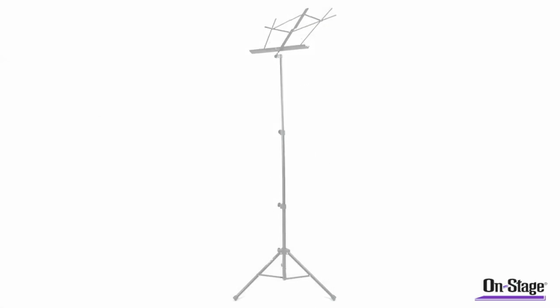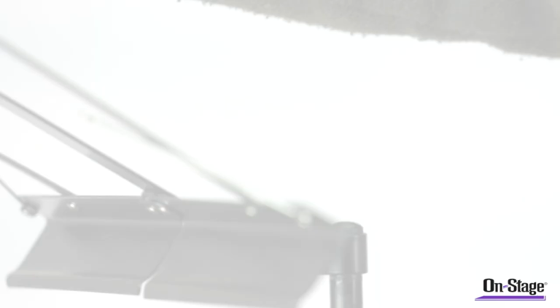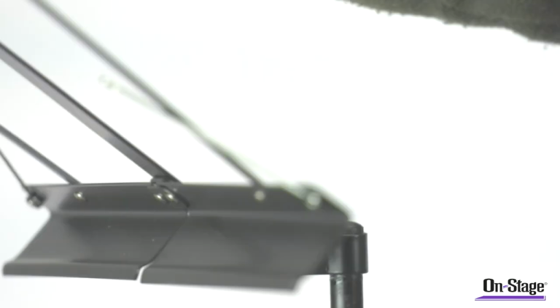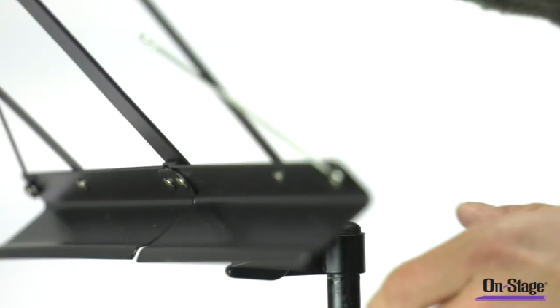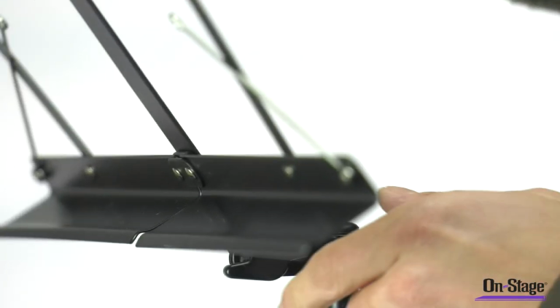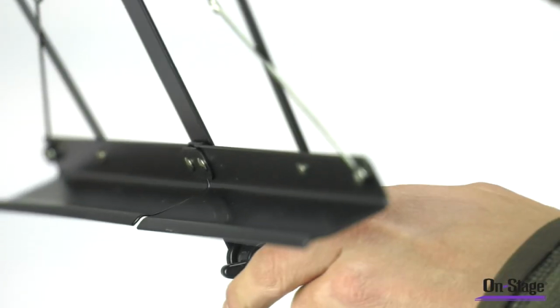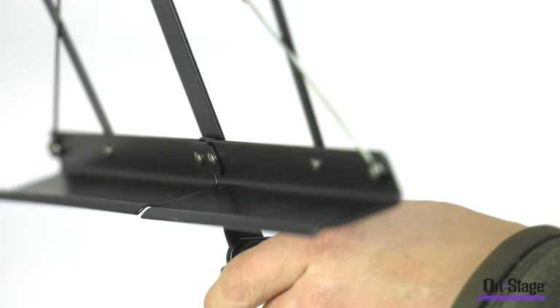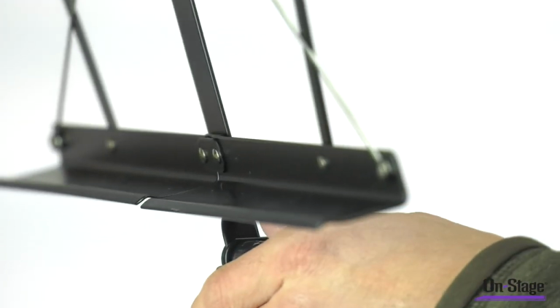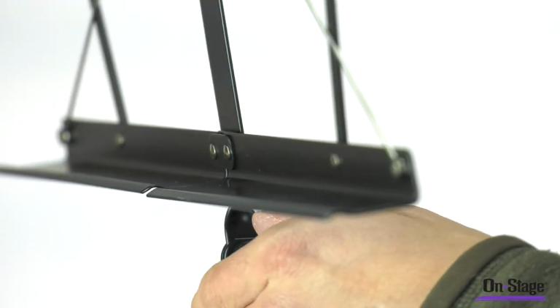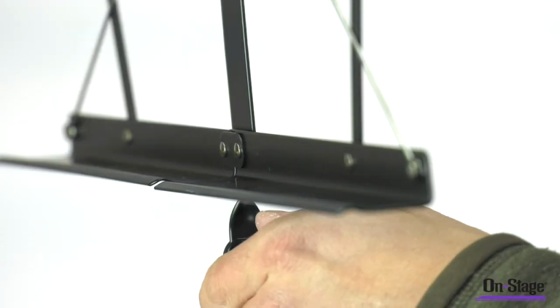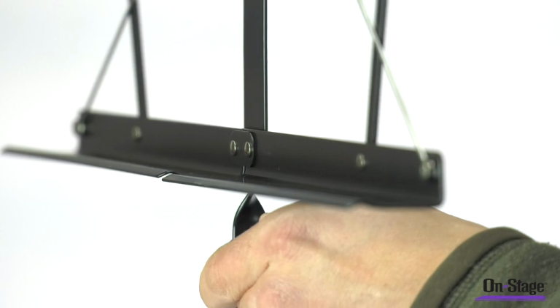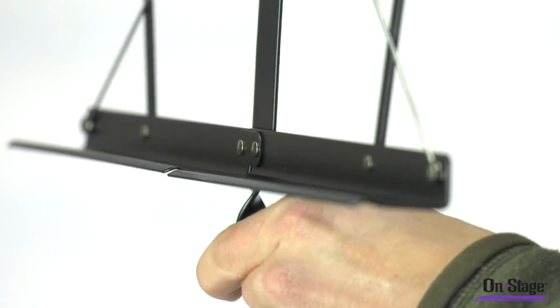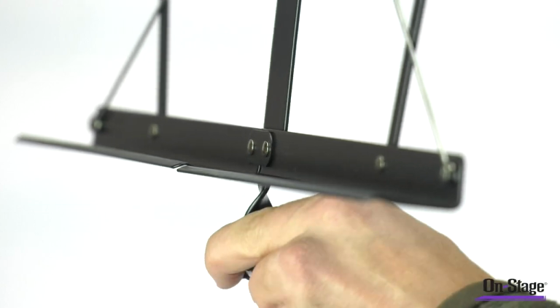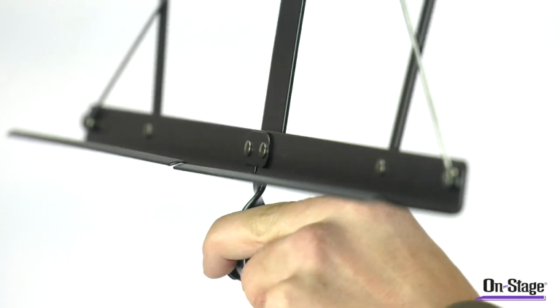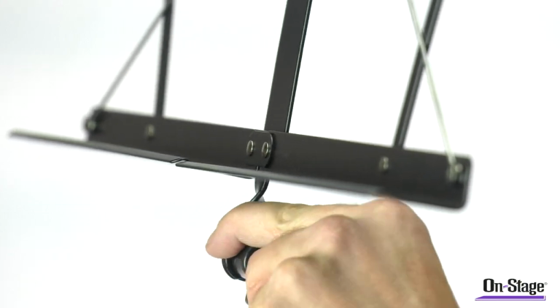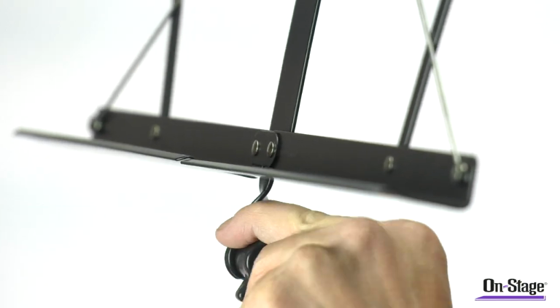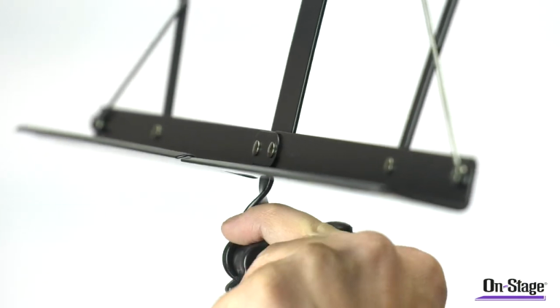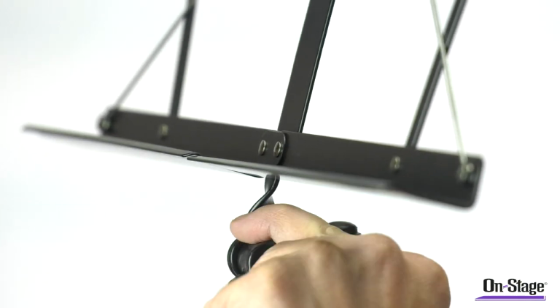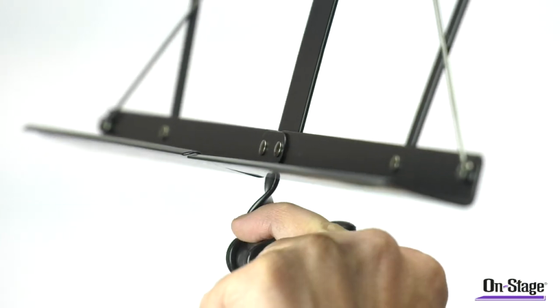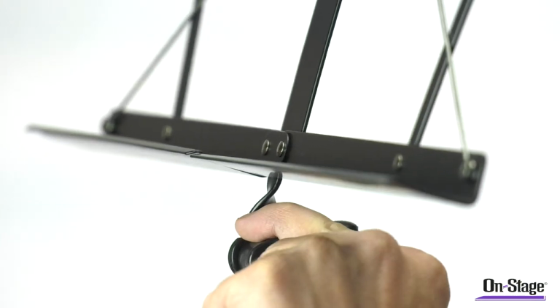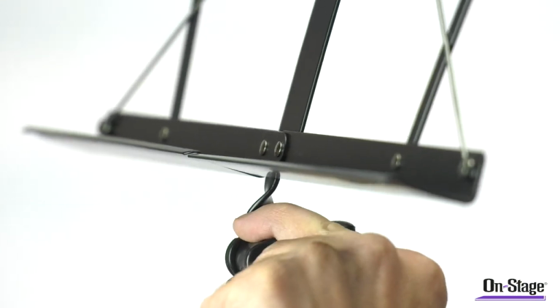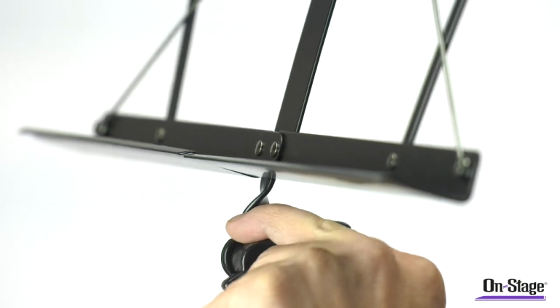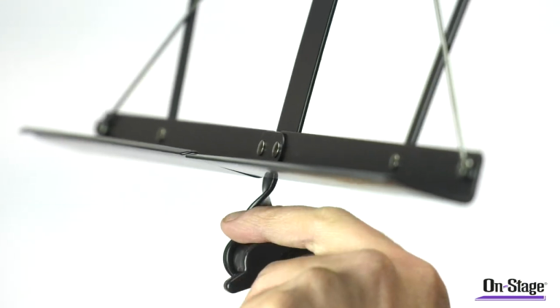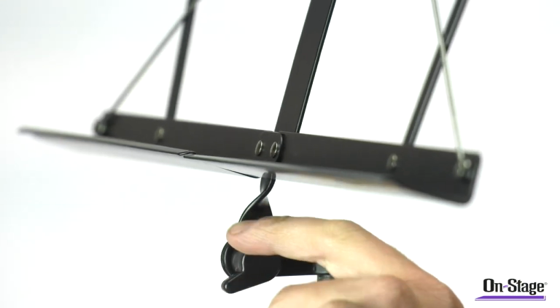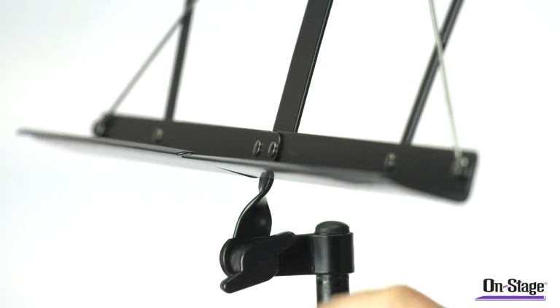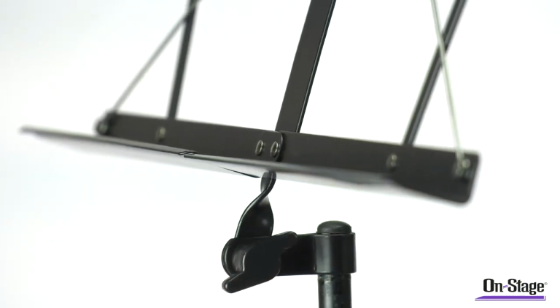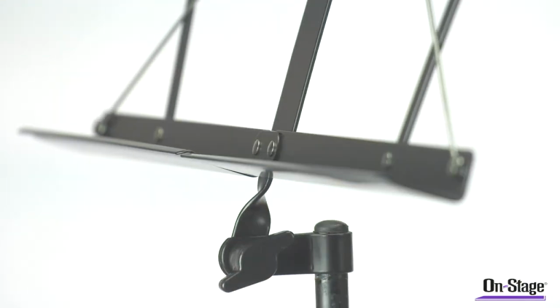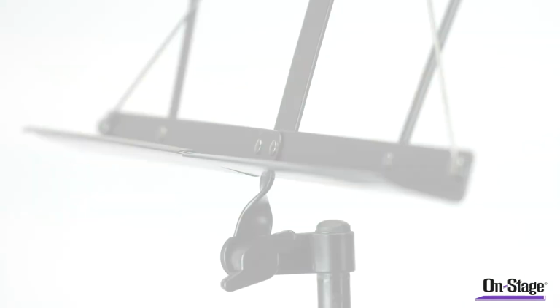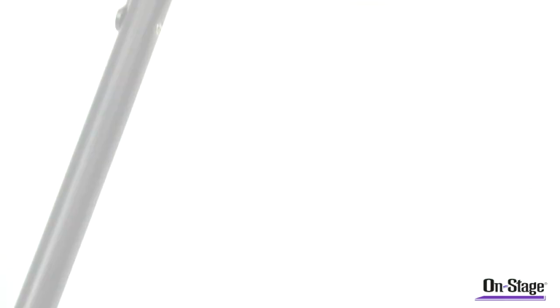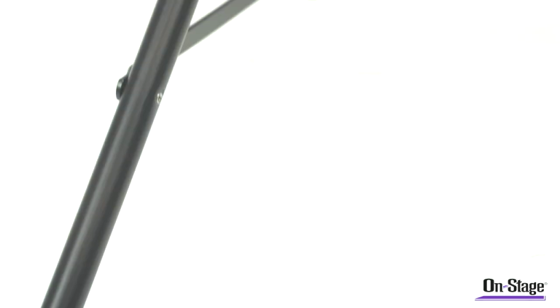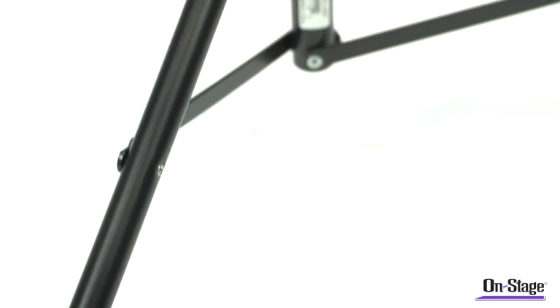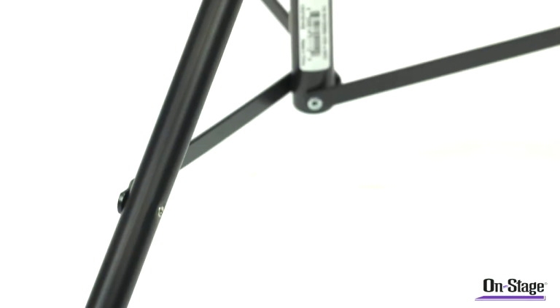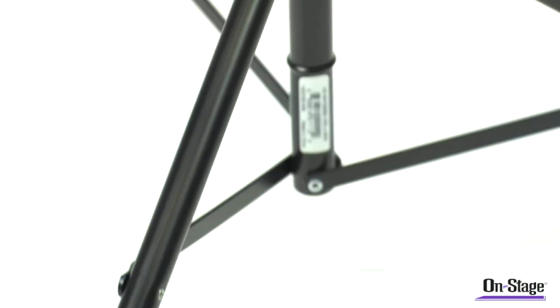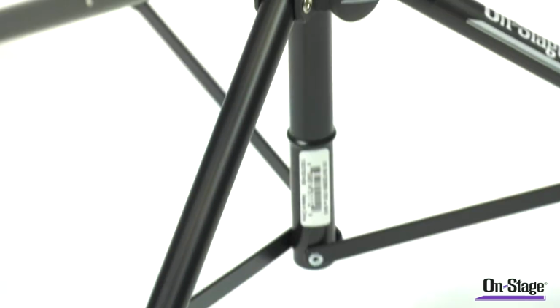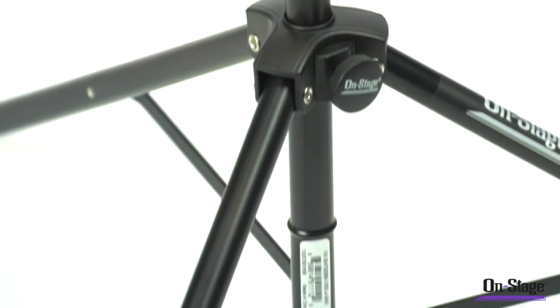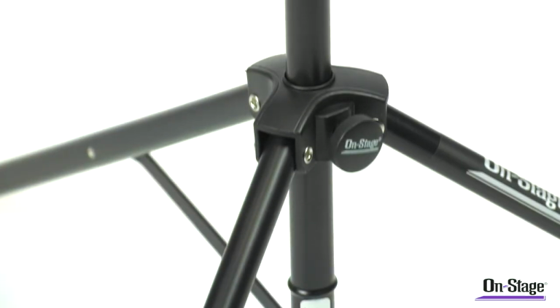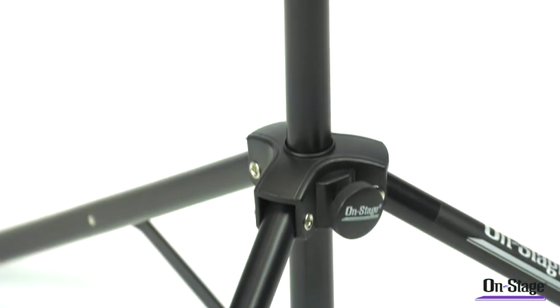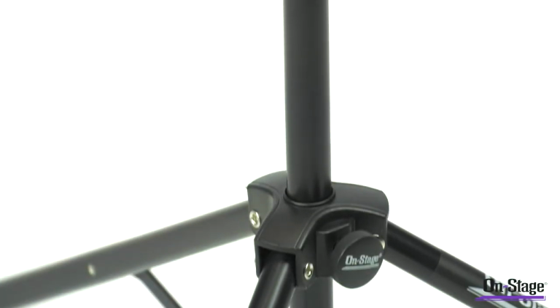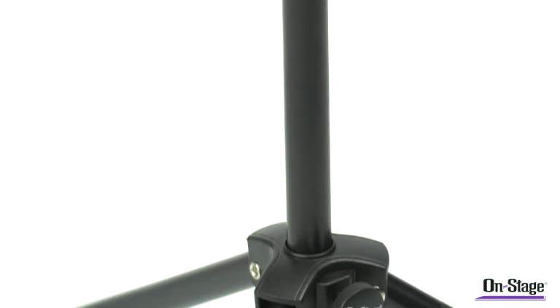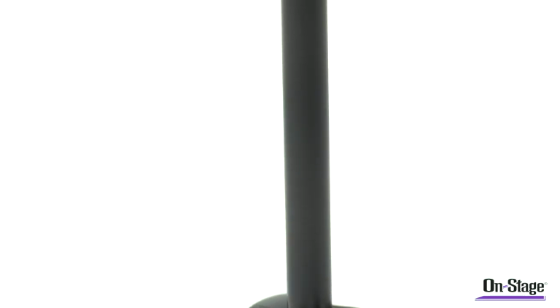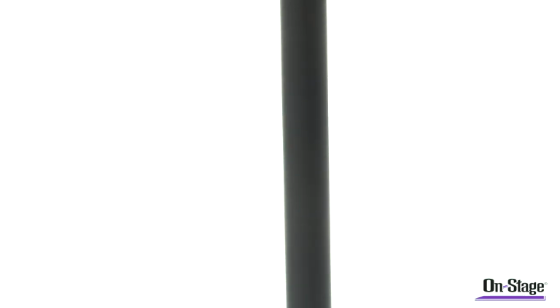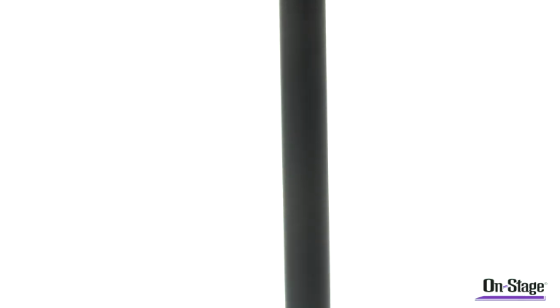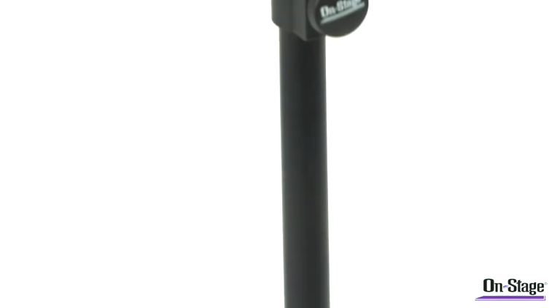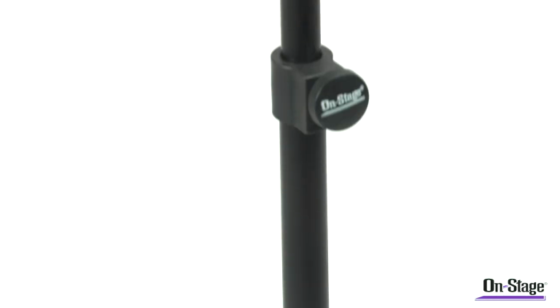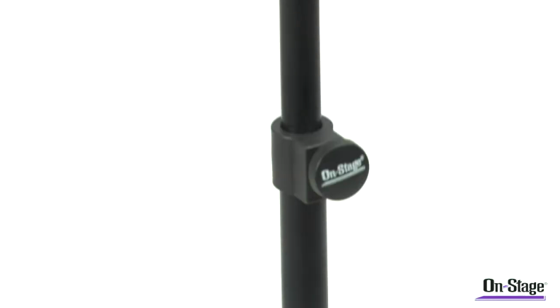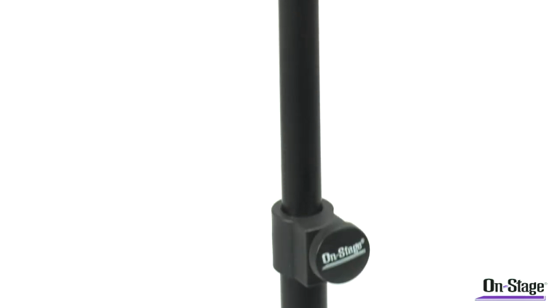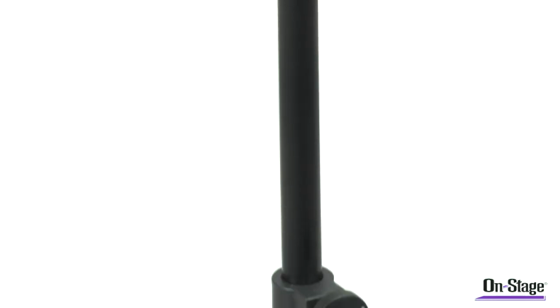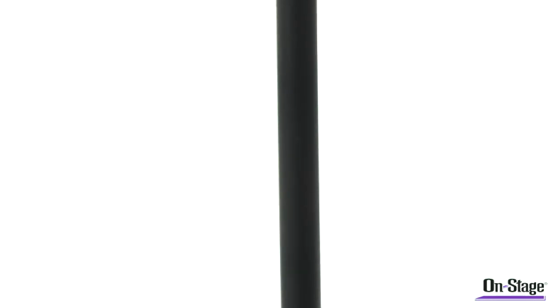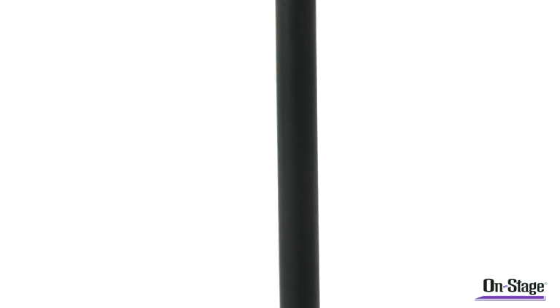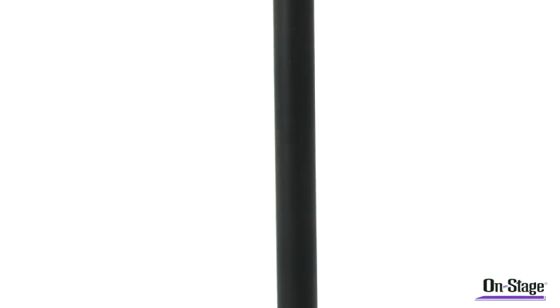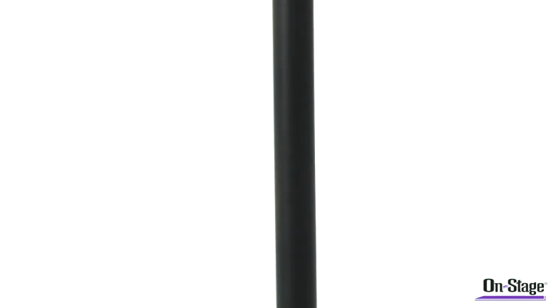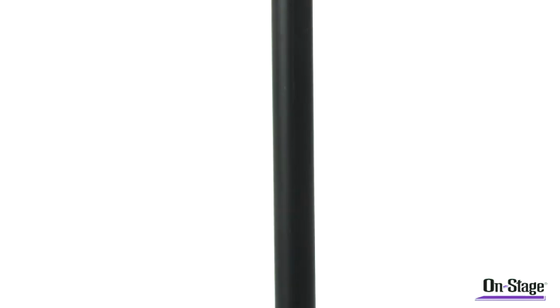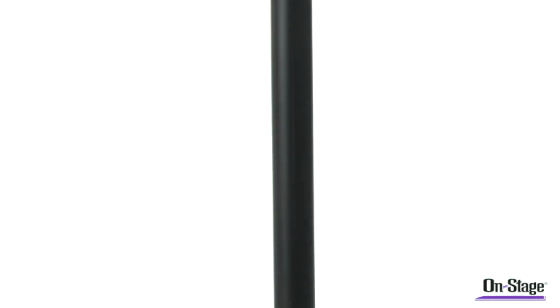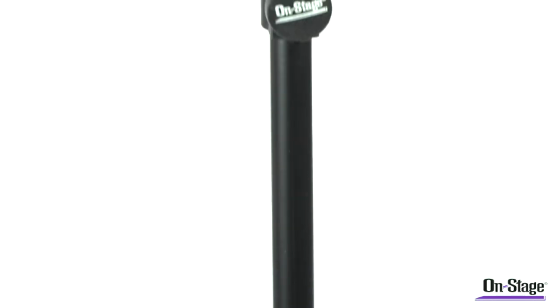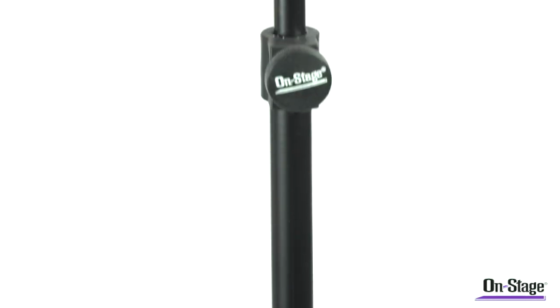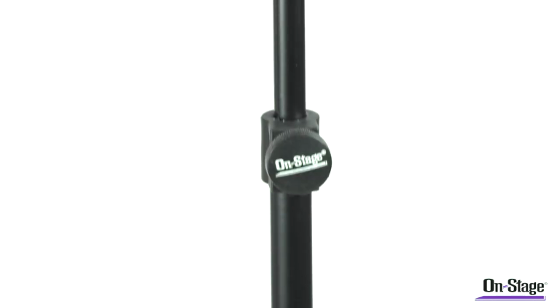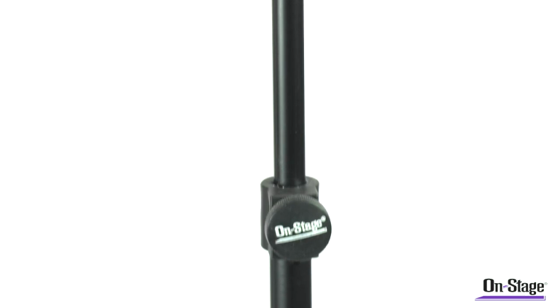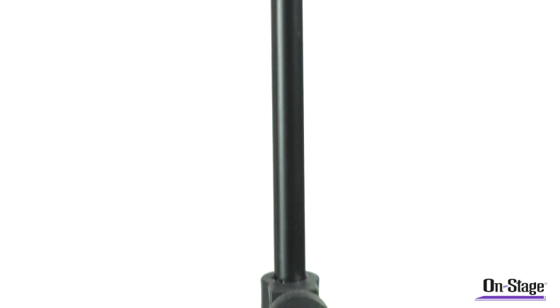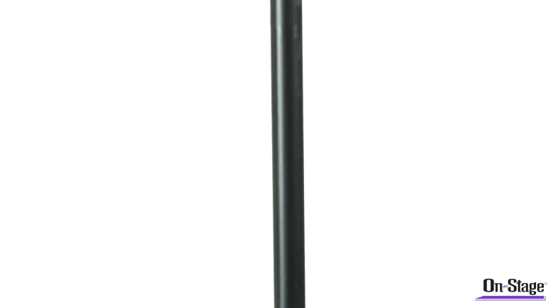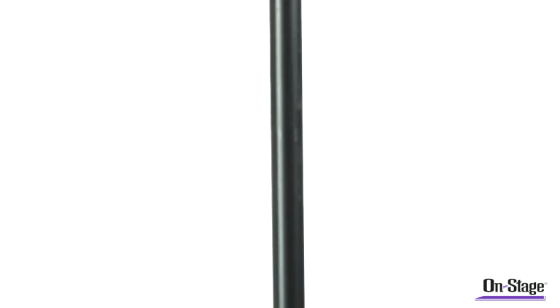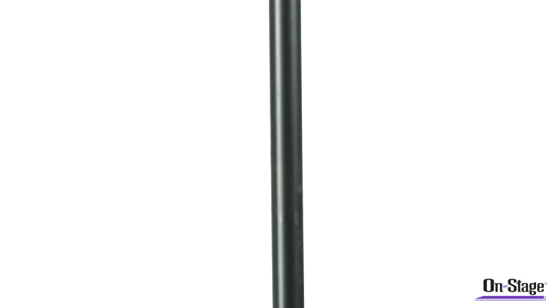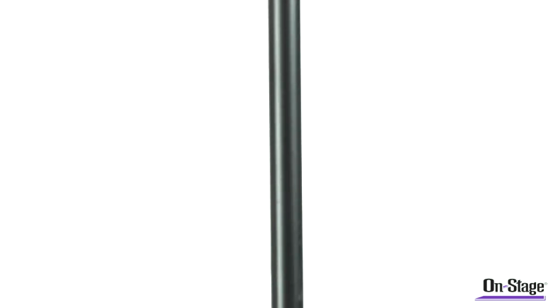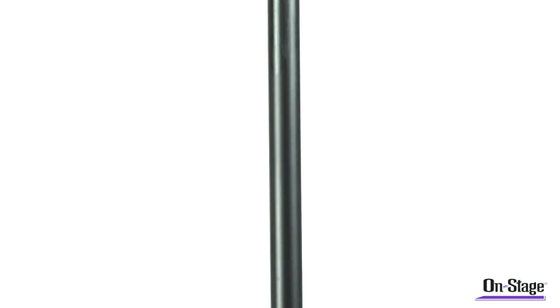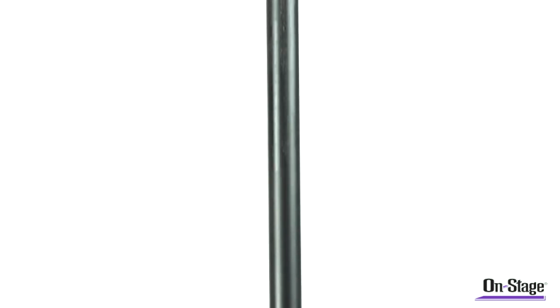The book plate is hinged, which allows you to adjust the angle of your sheet music, while the fold-out extensions keep your music securely in place.